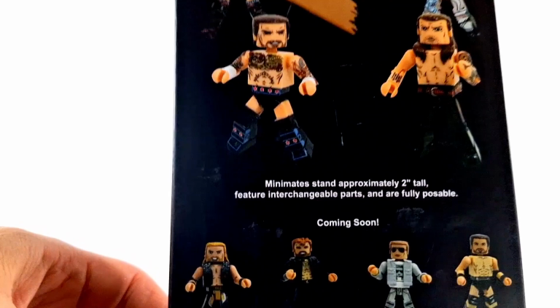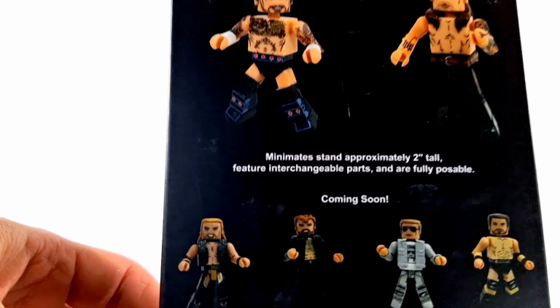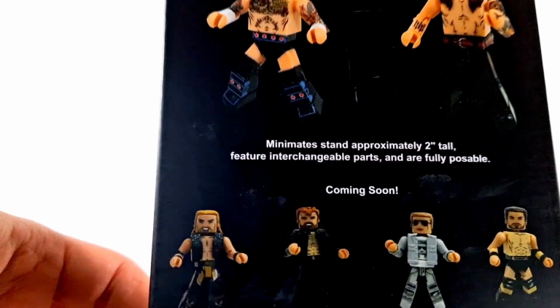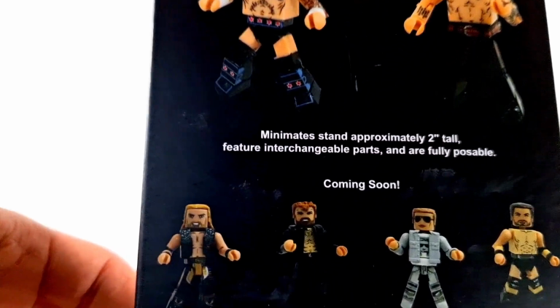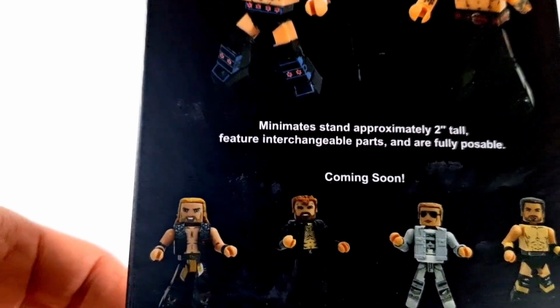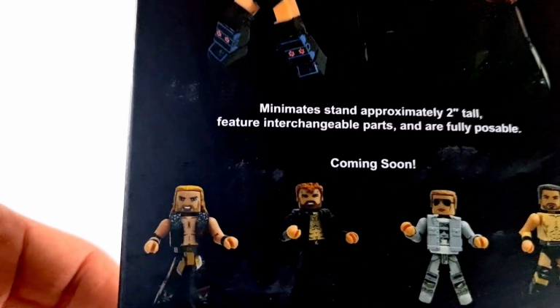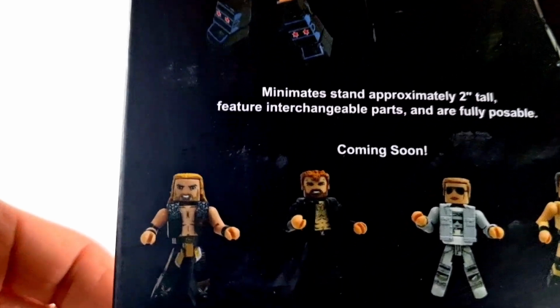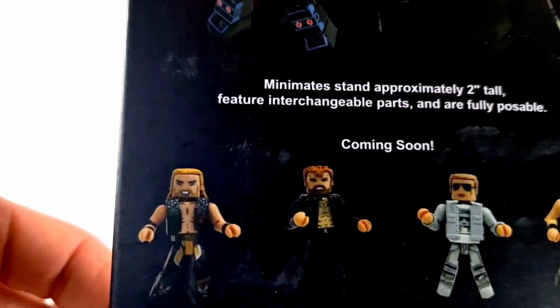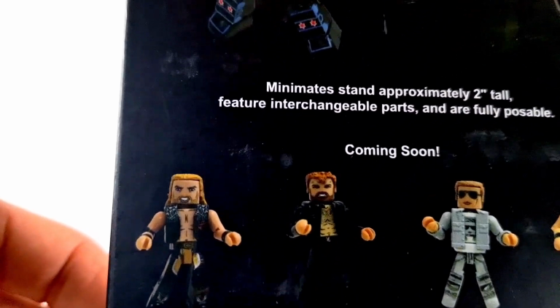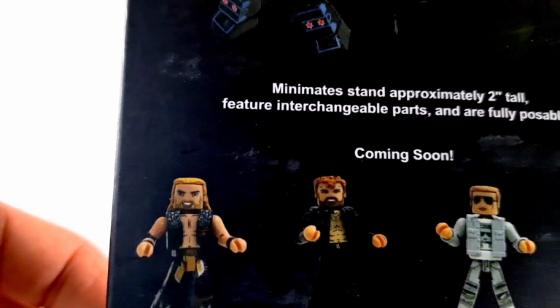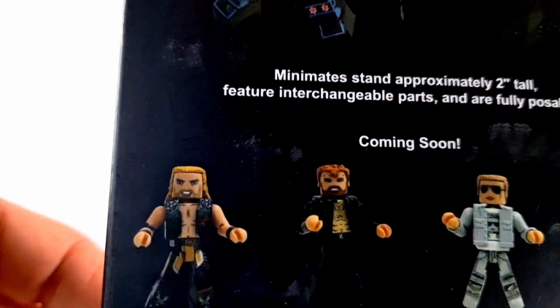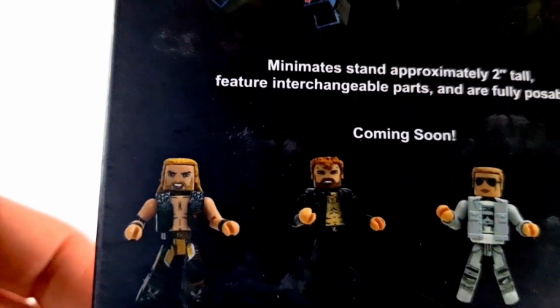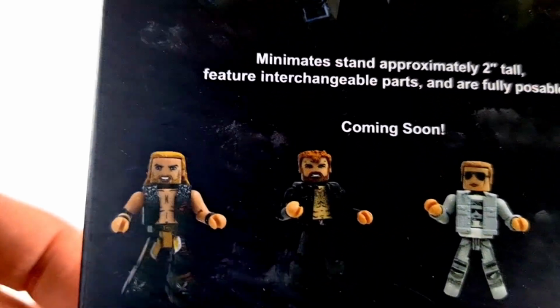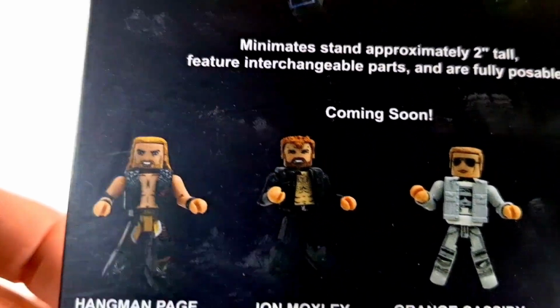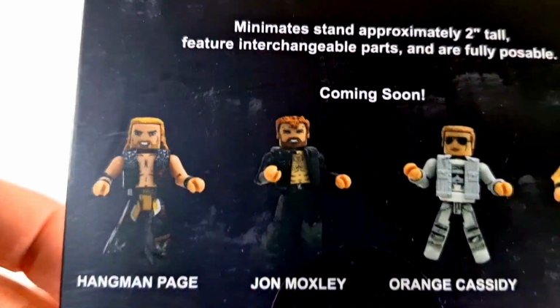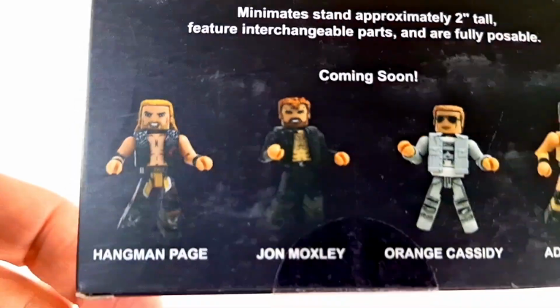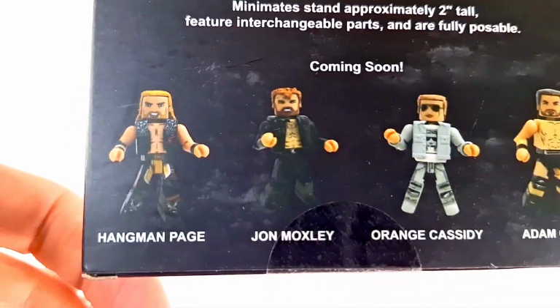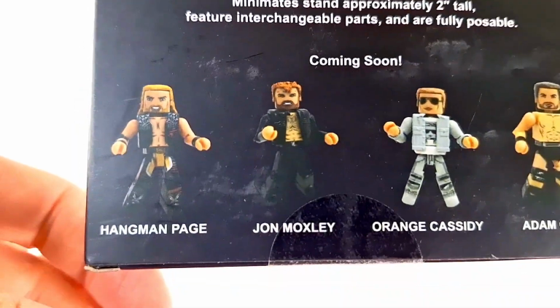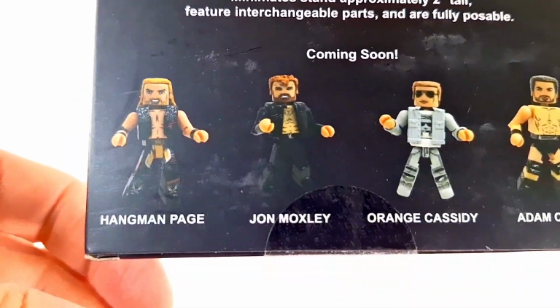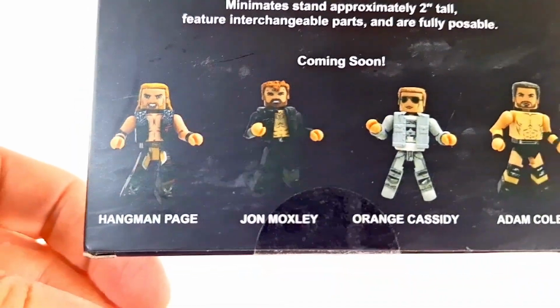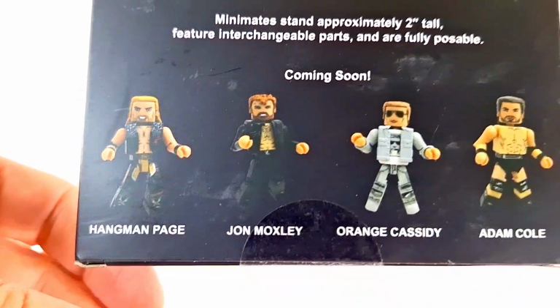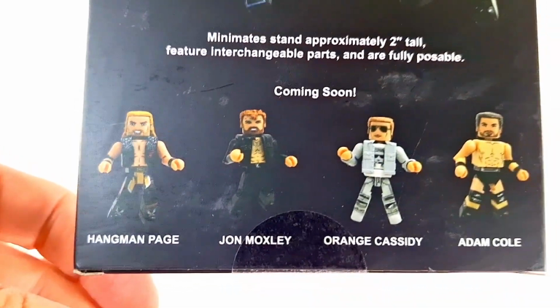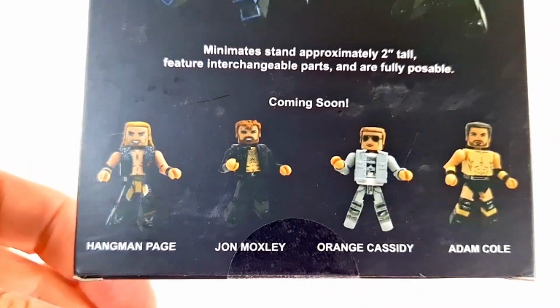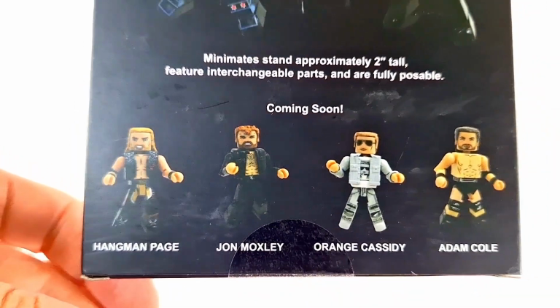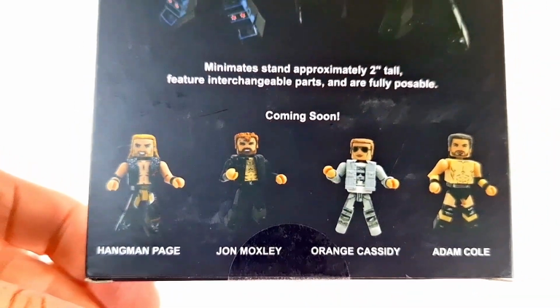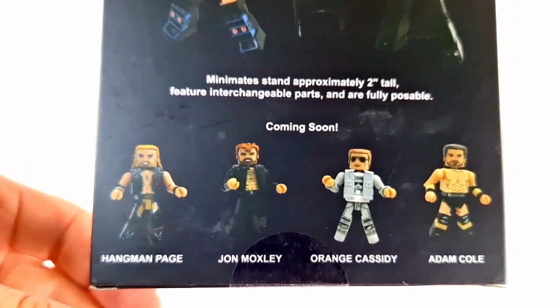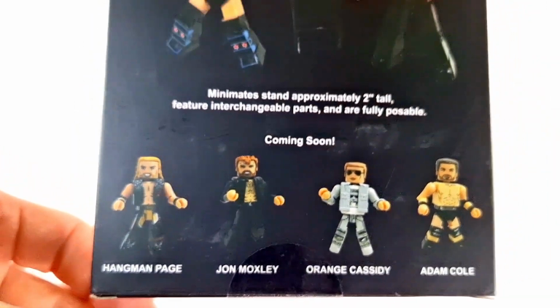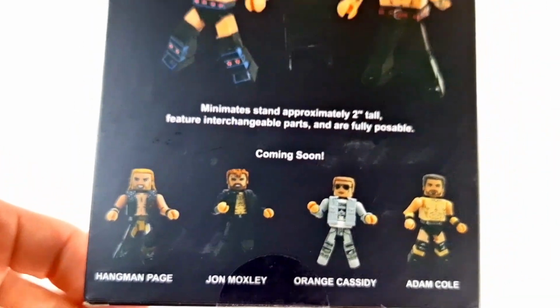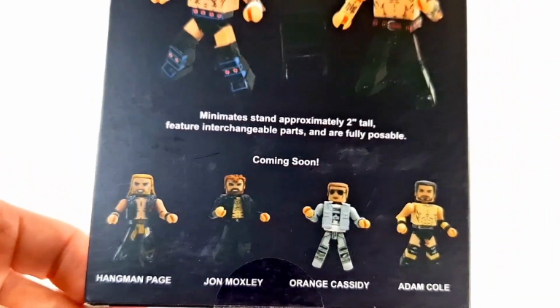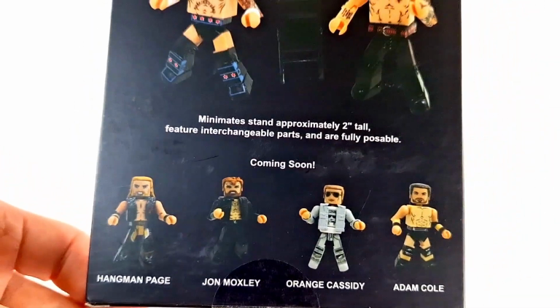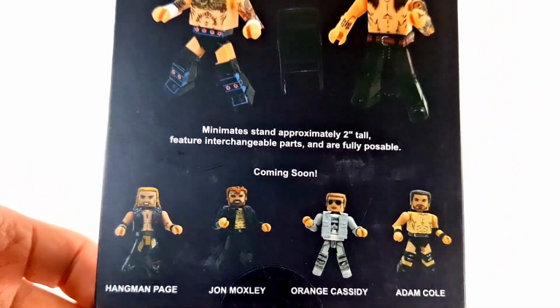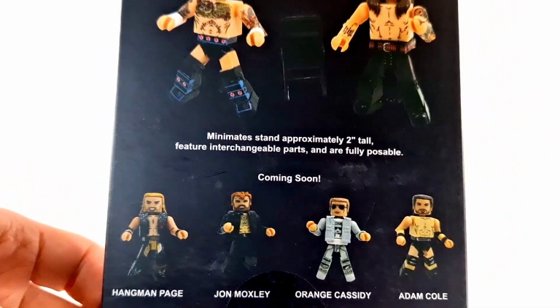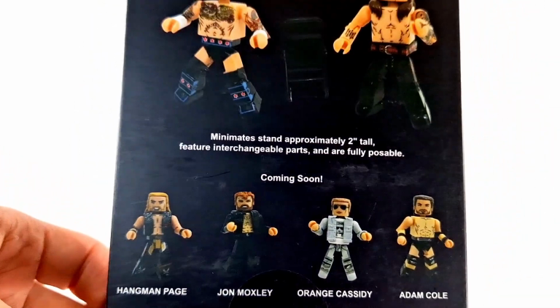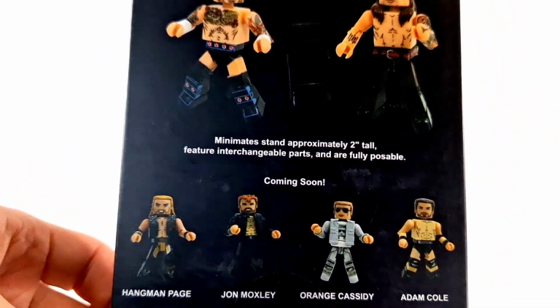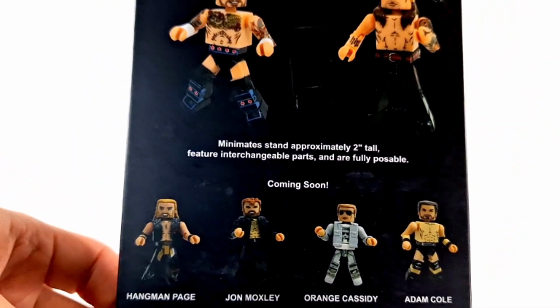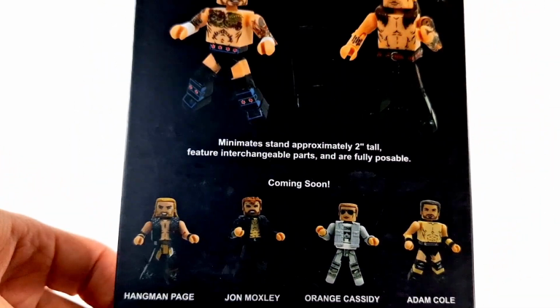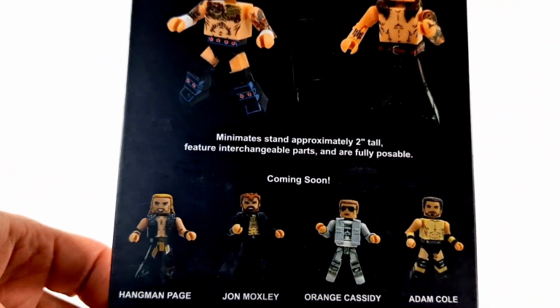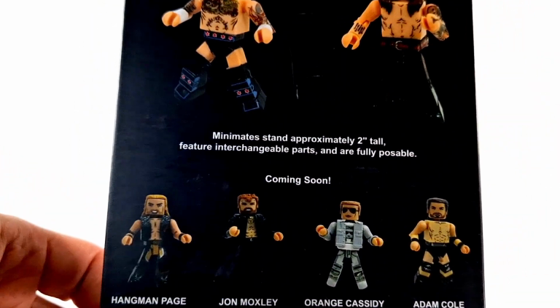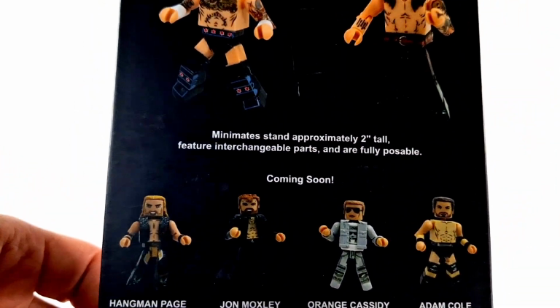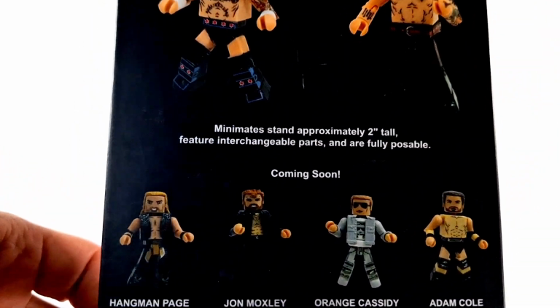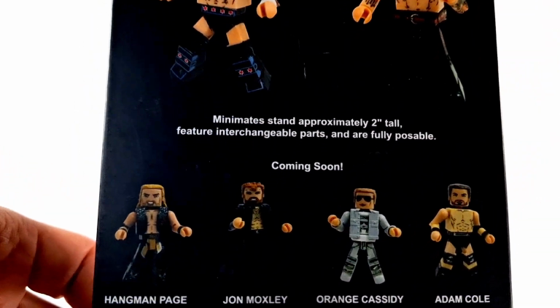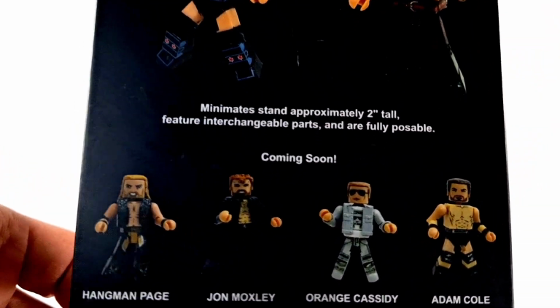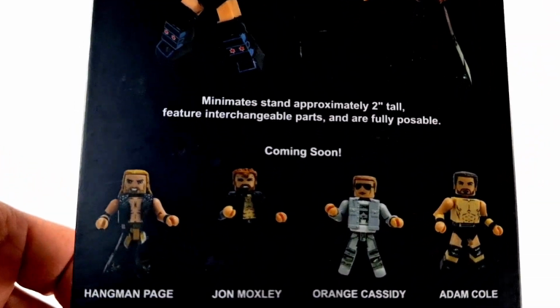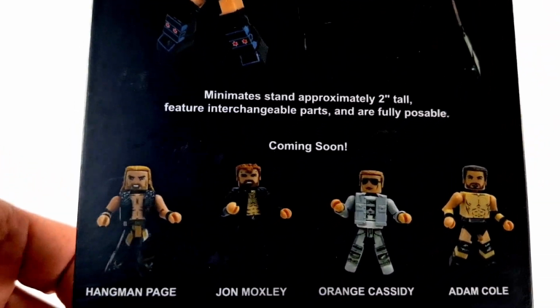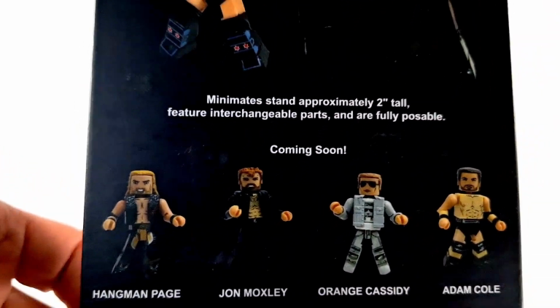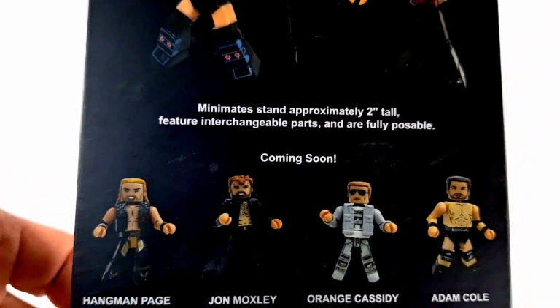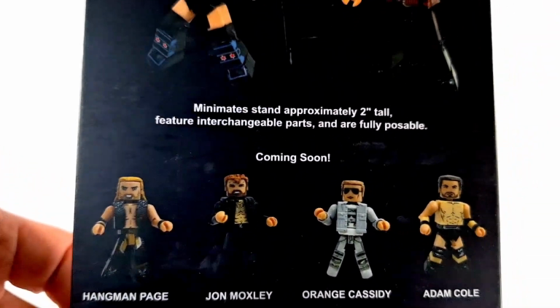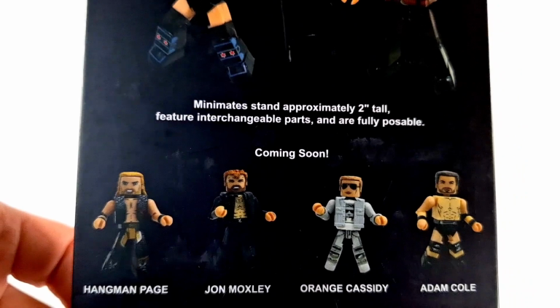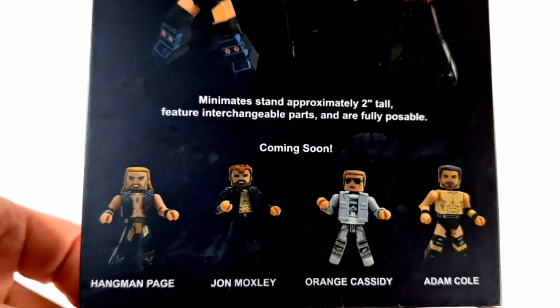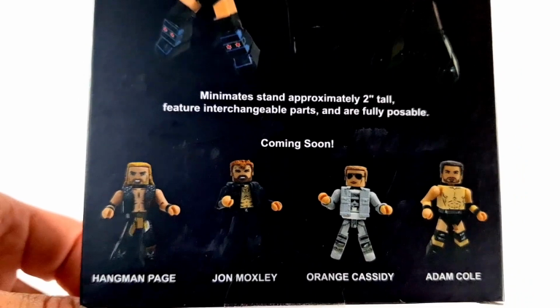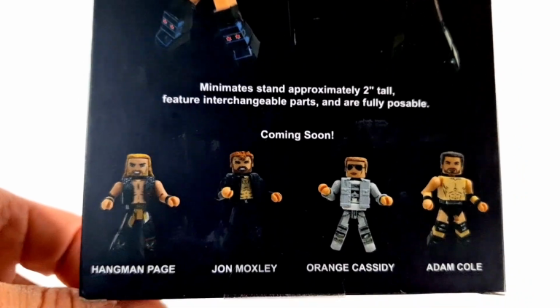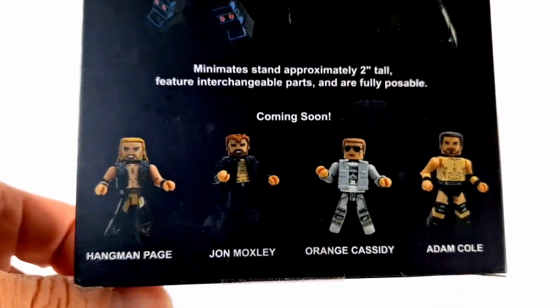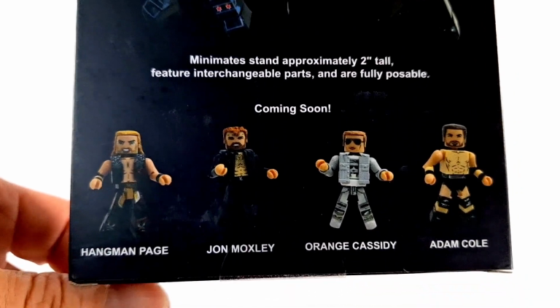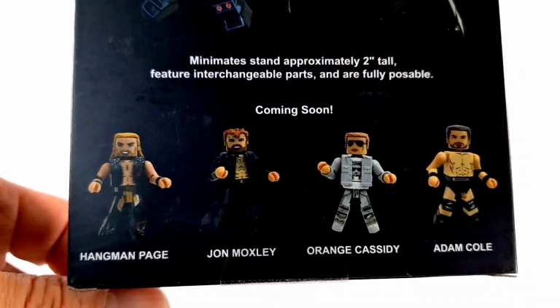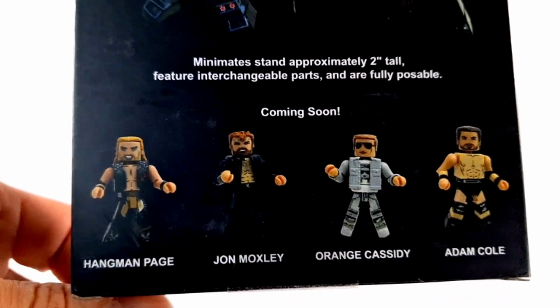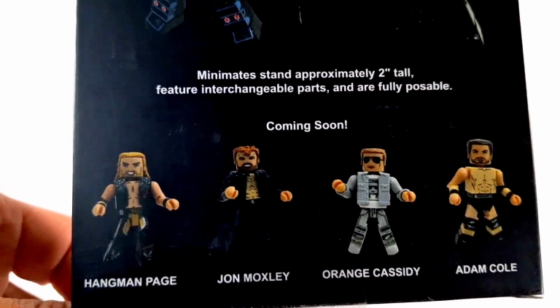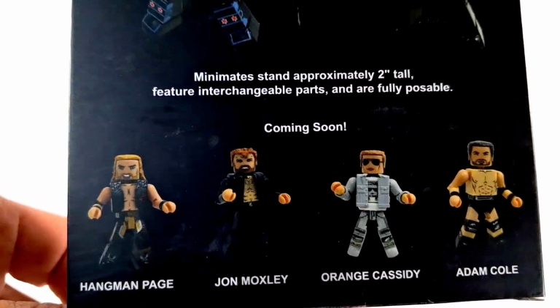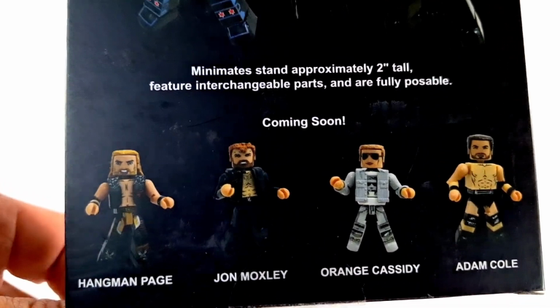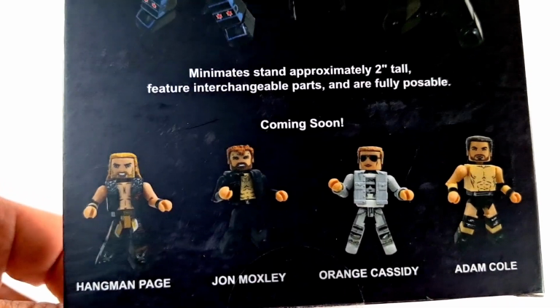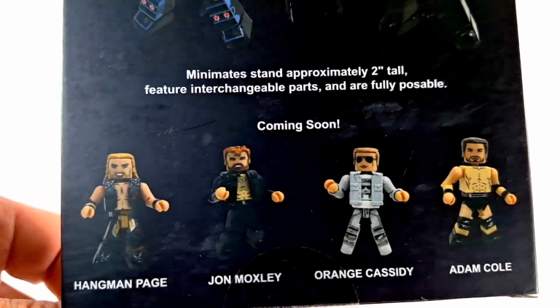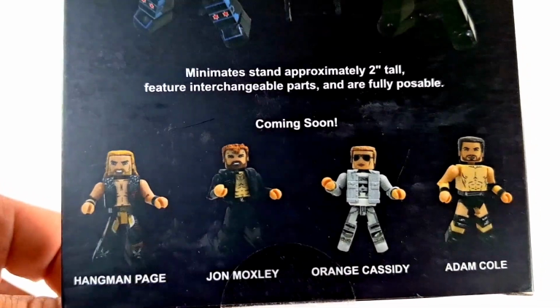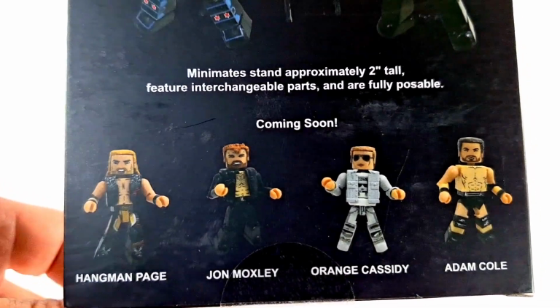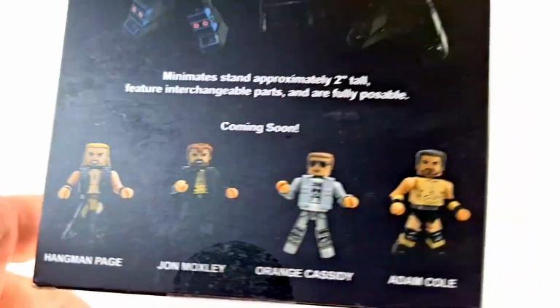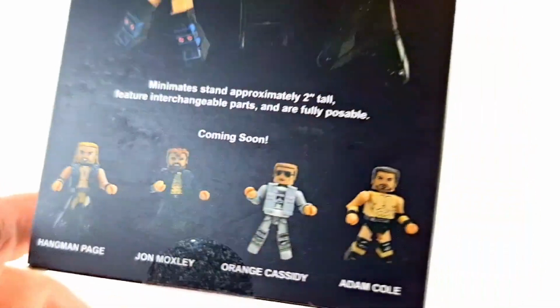And coming soon, we got Hangman Adam Page, Jon Moxley, Orange Cassidy, and Adam Cole. That is a cool wave, guys.